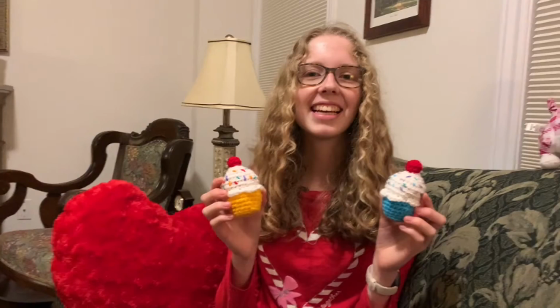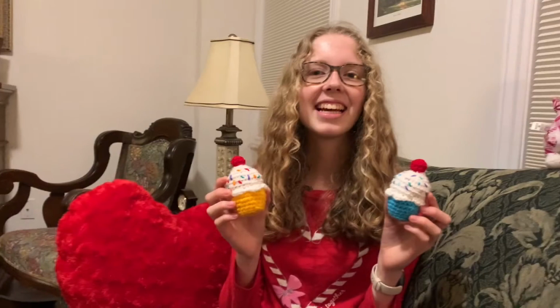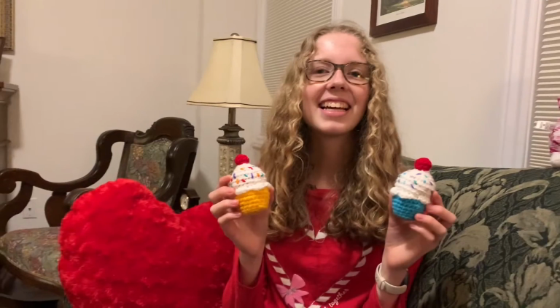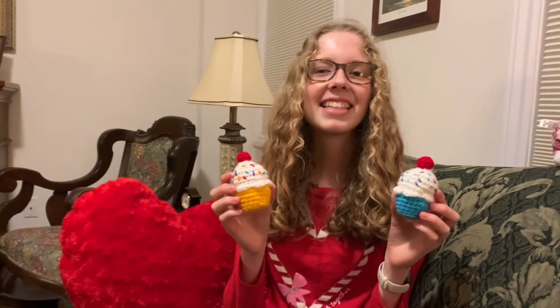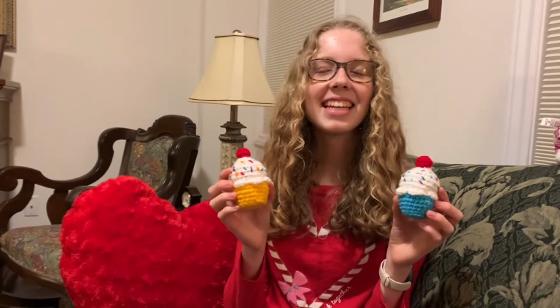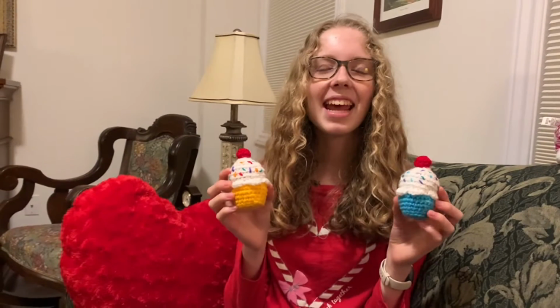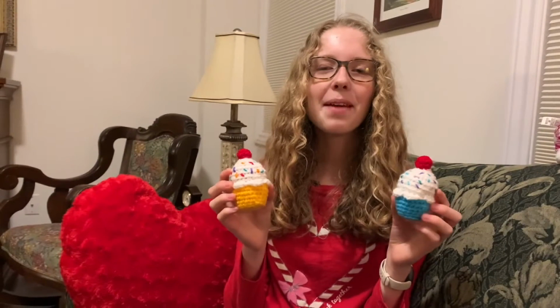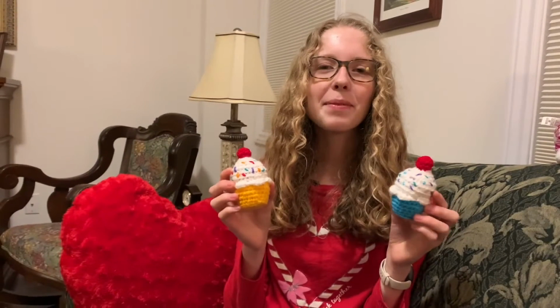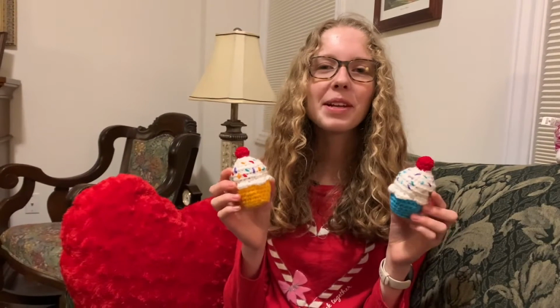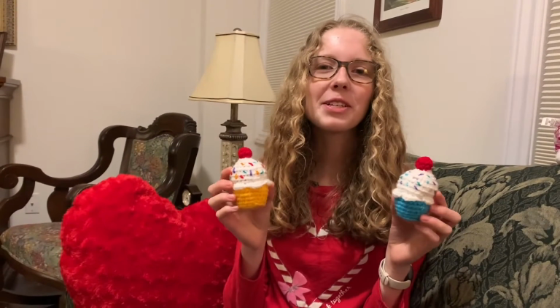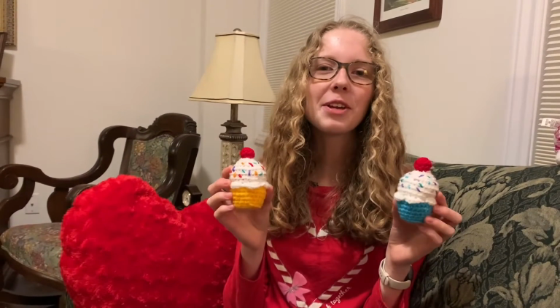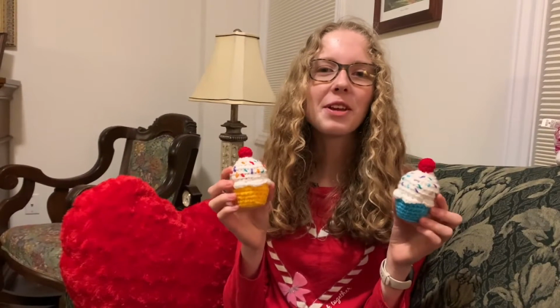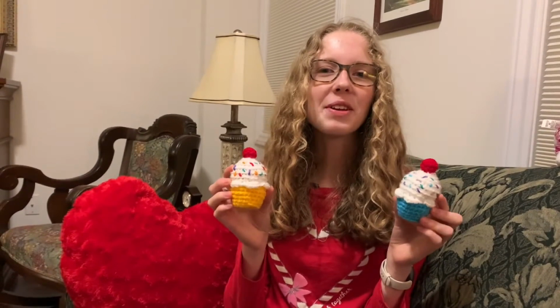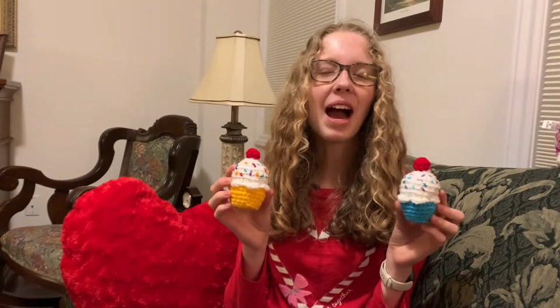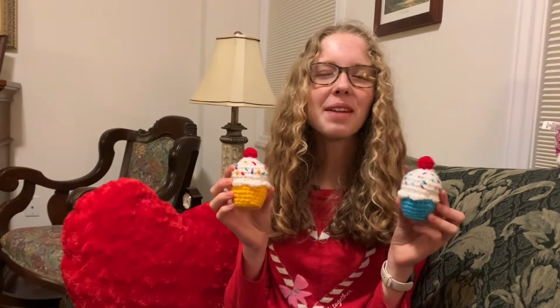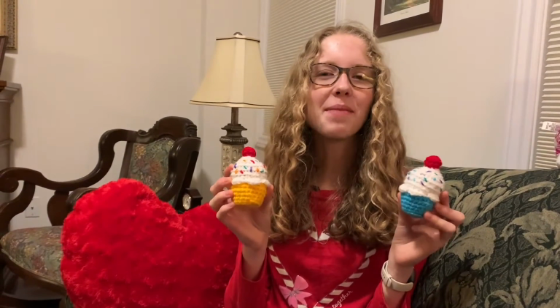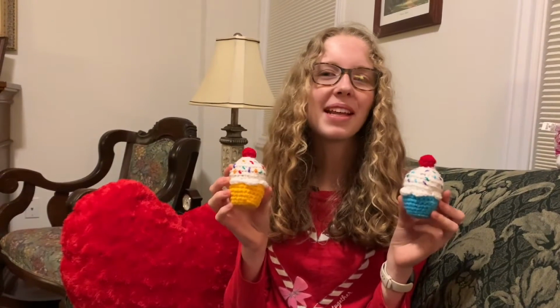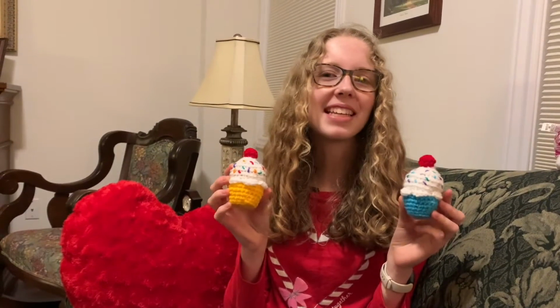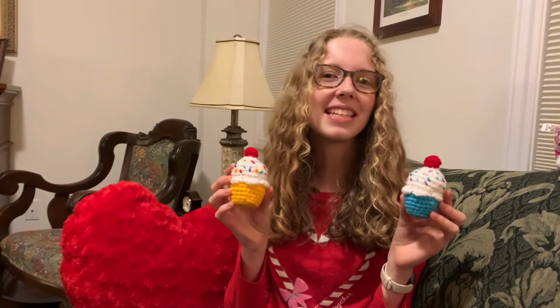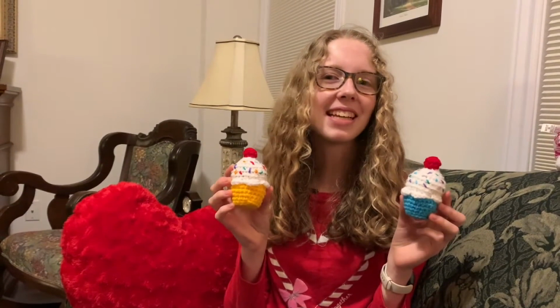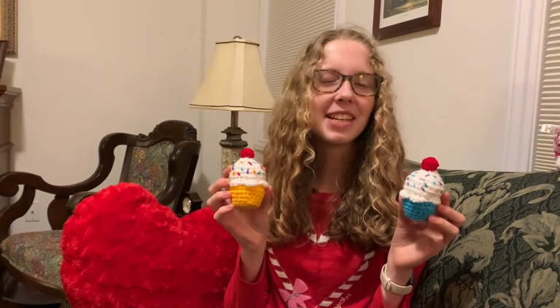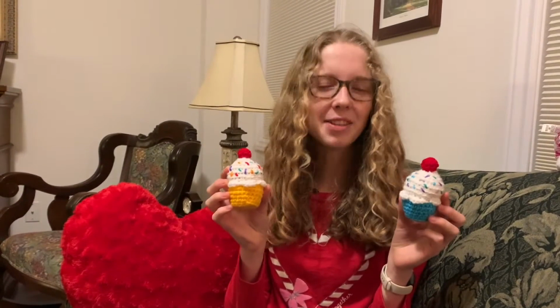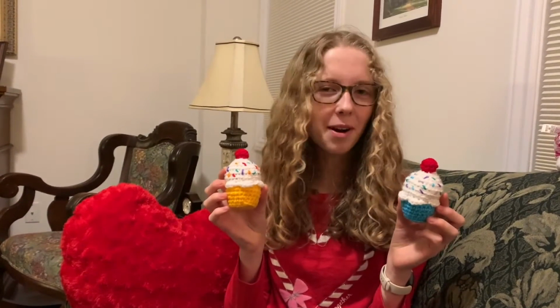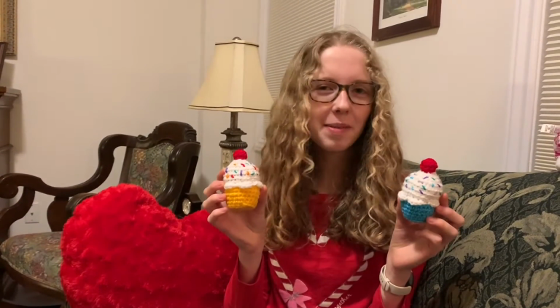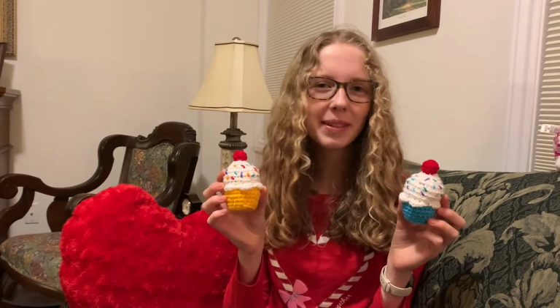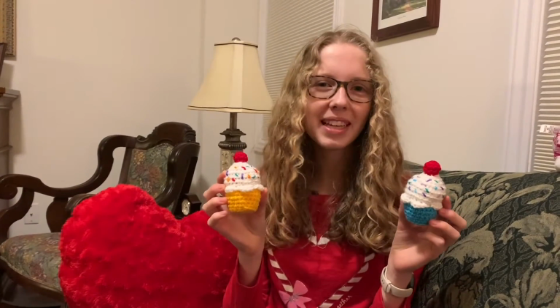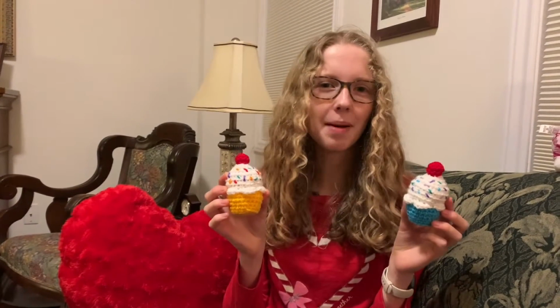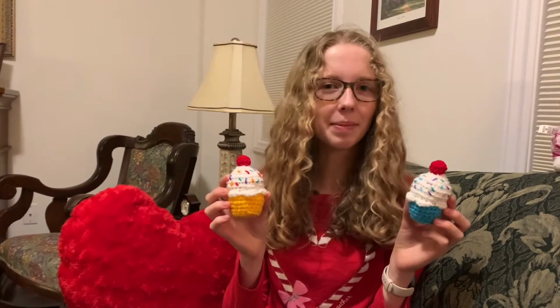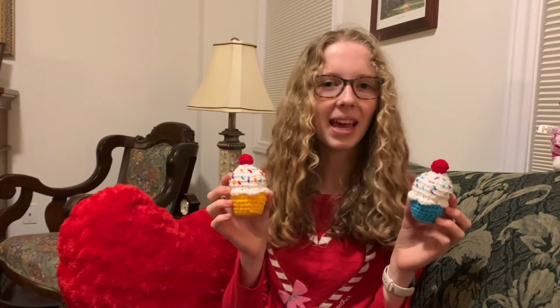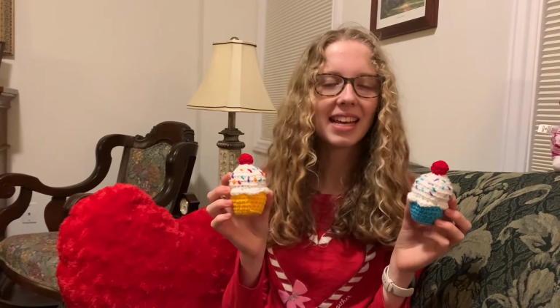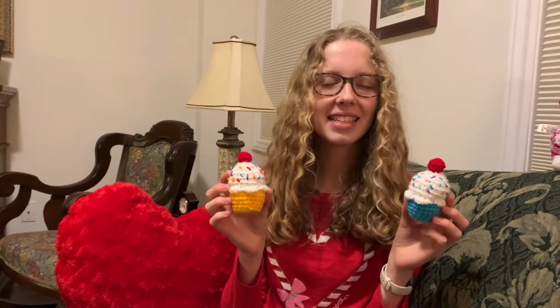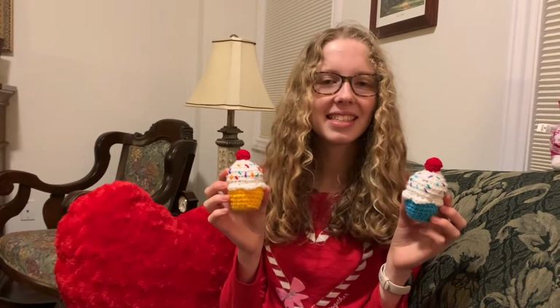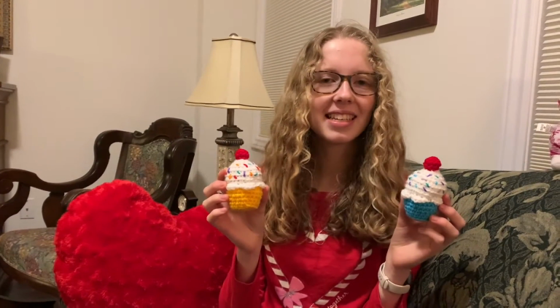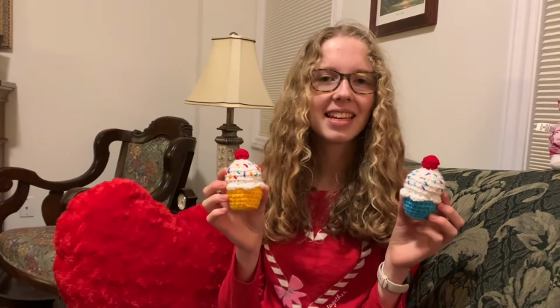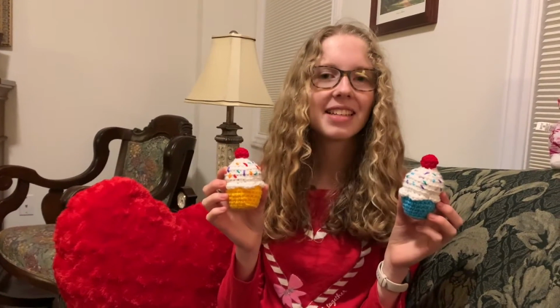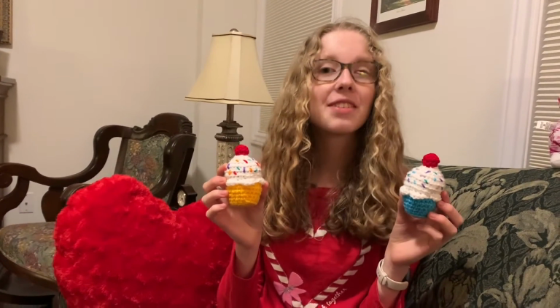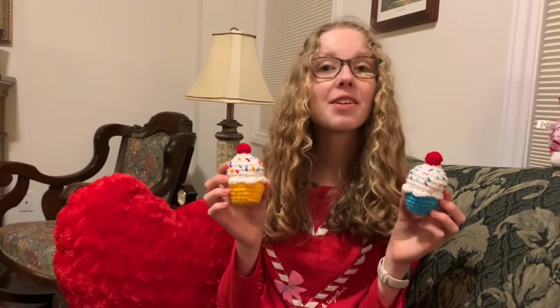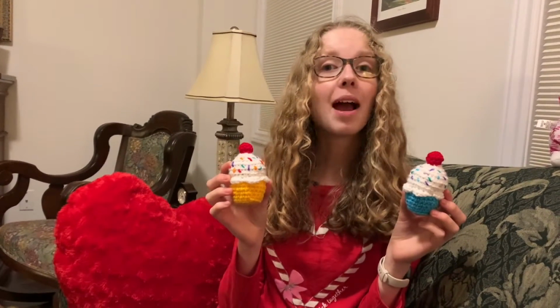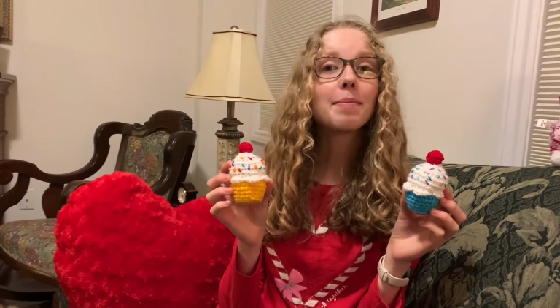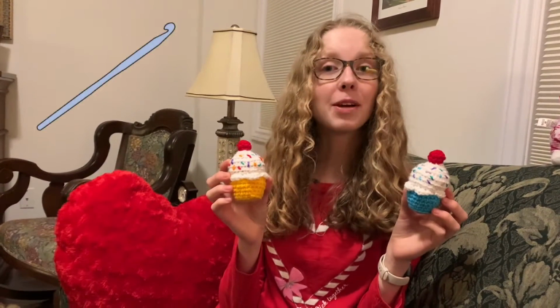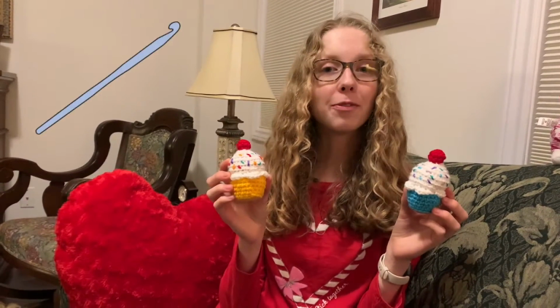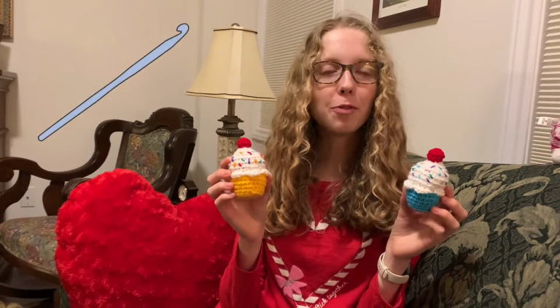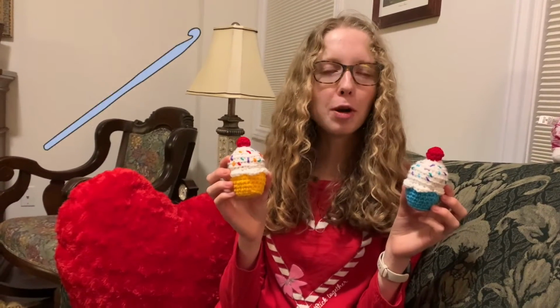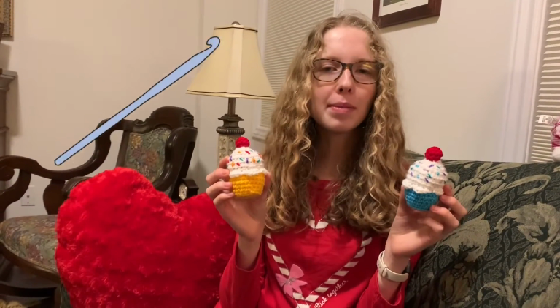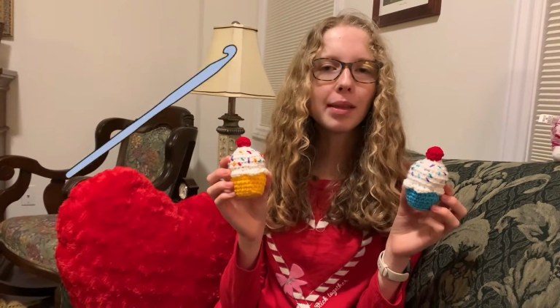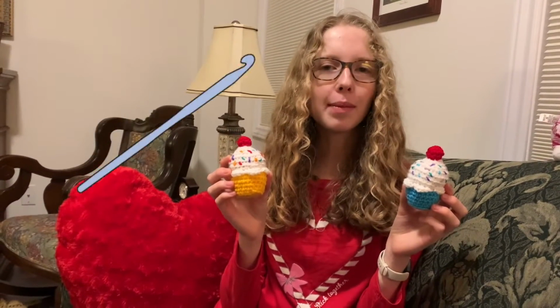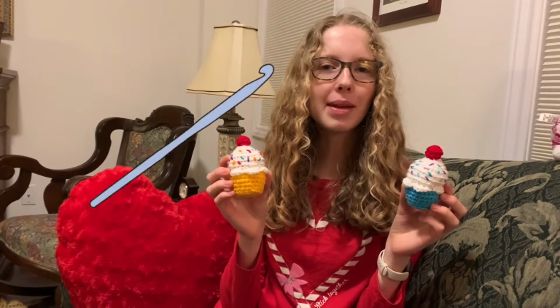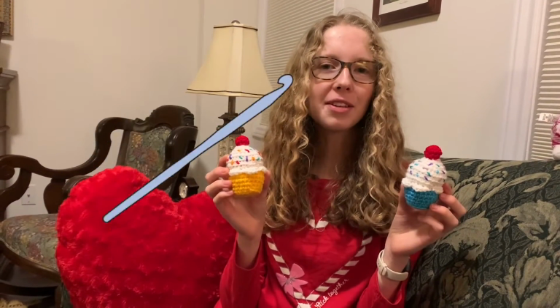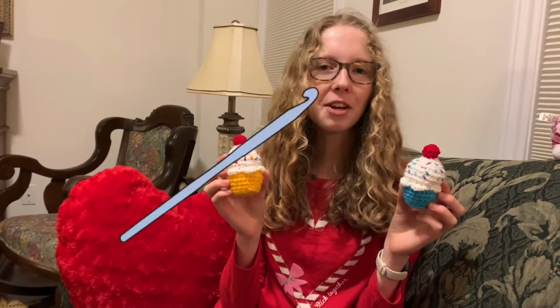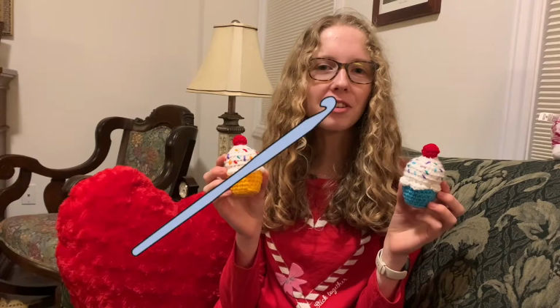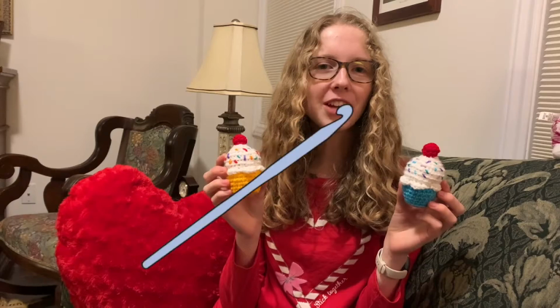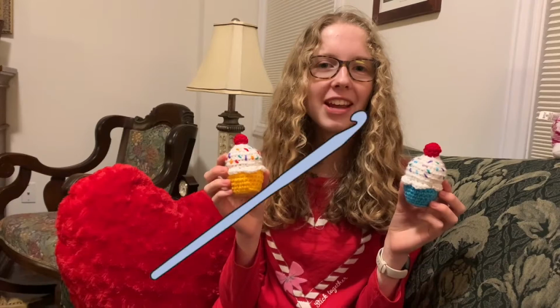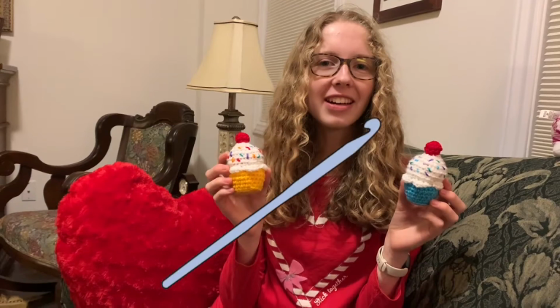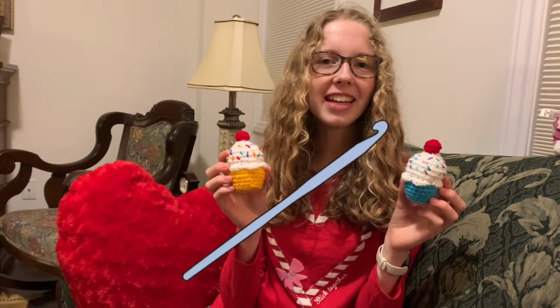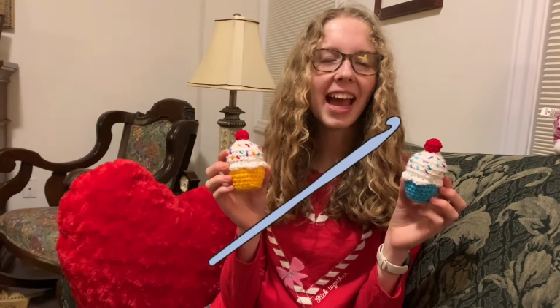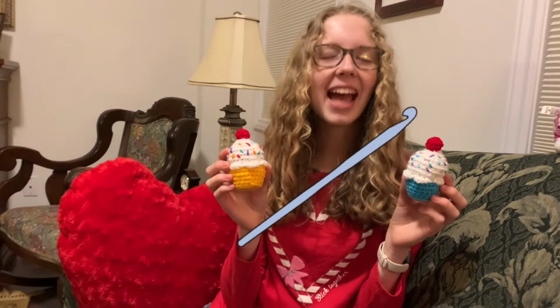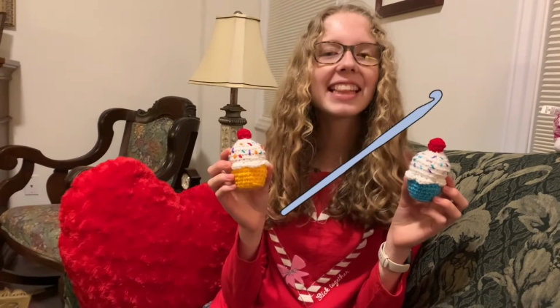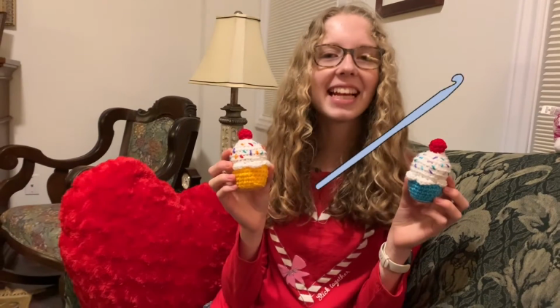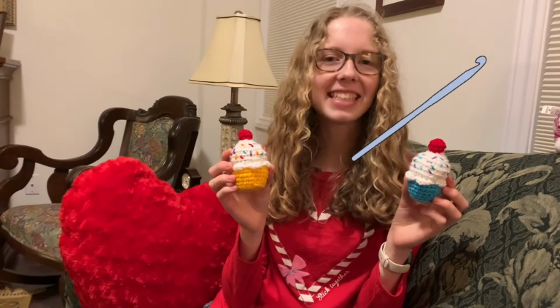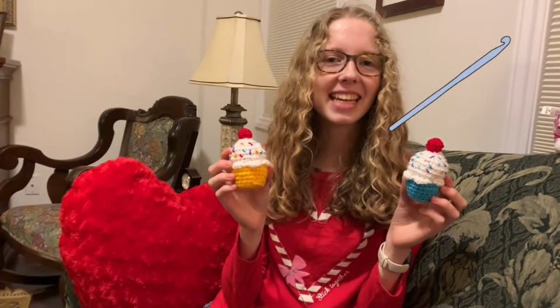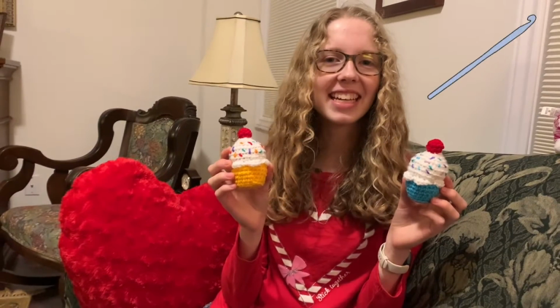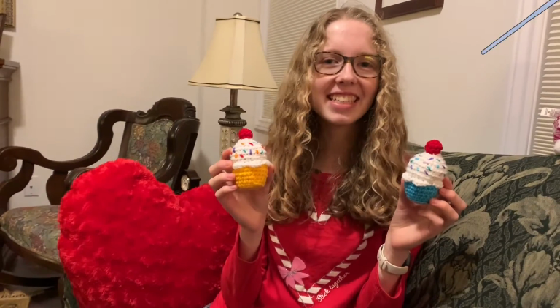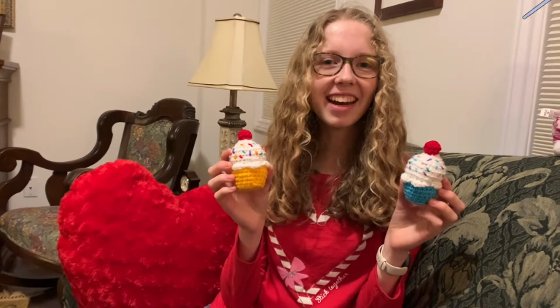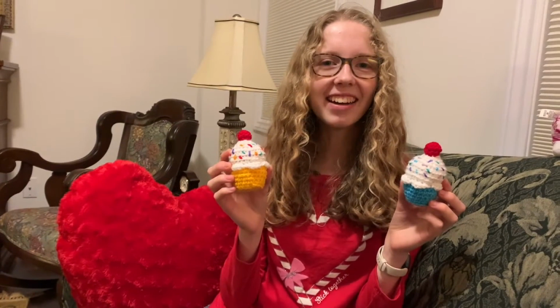Today I'm going to show you how to make these adorable cupcakes. So grab your four millimeter crochet hook and let's get started!